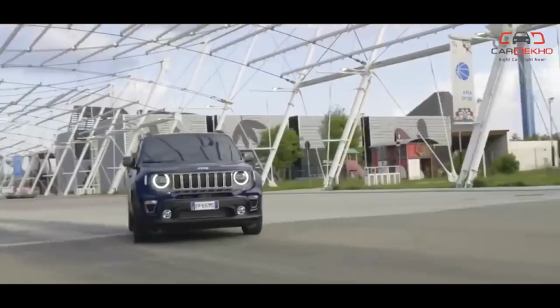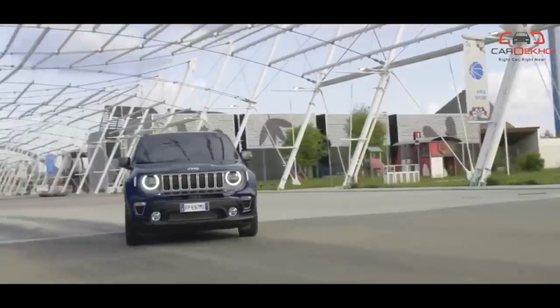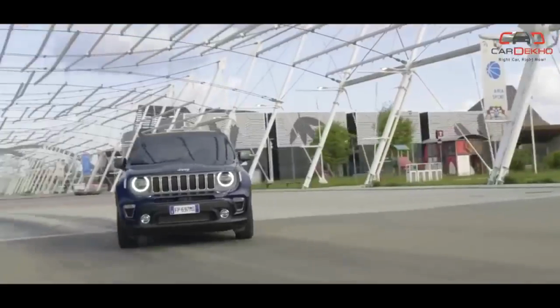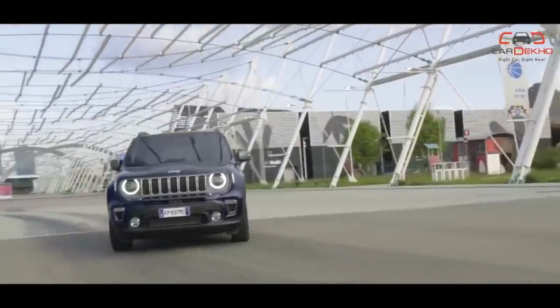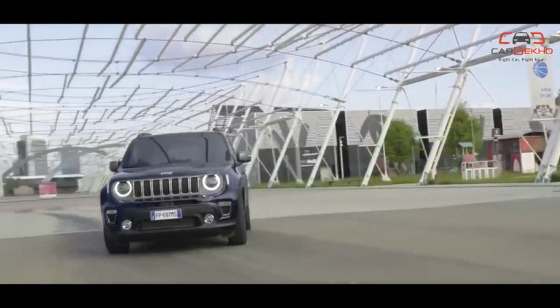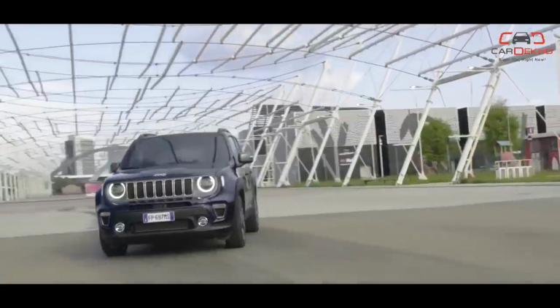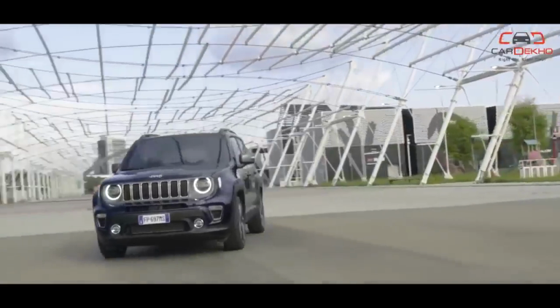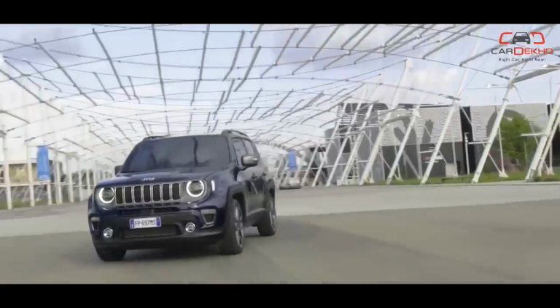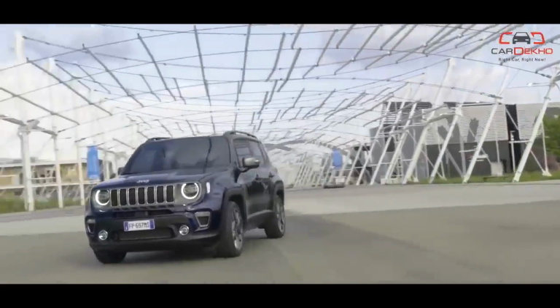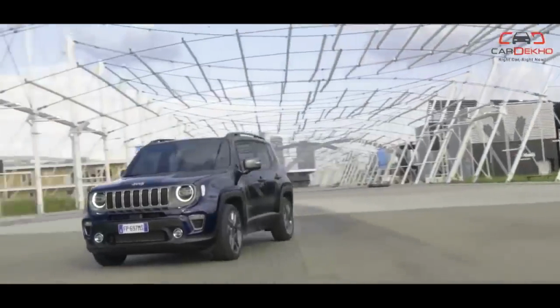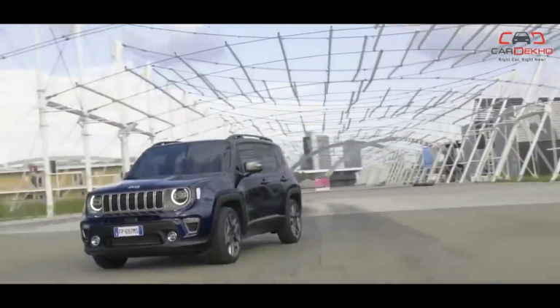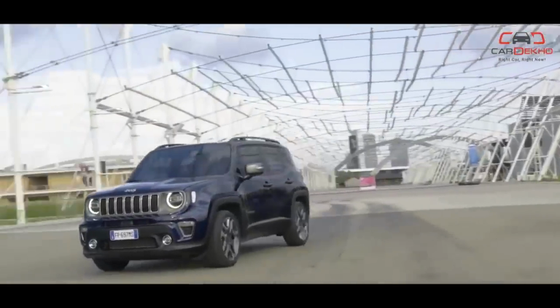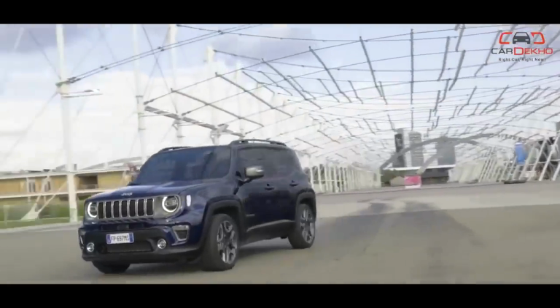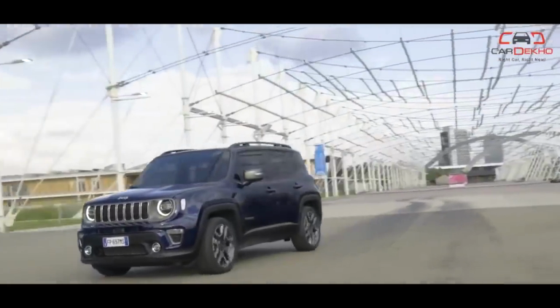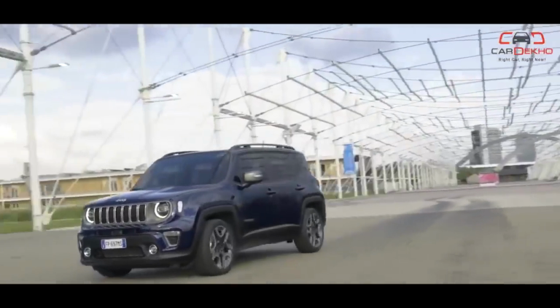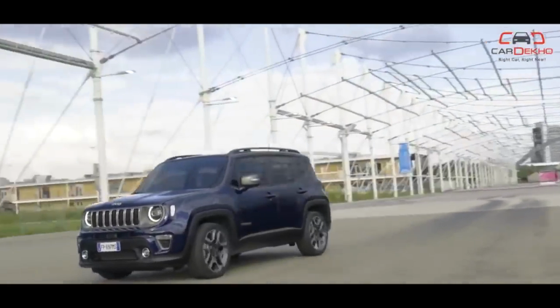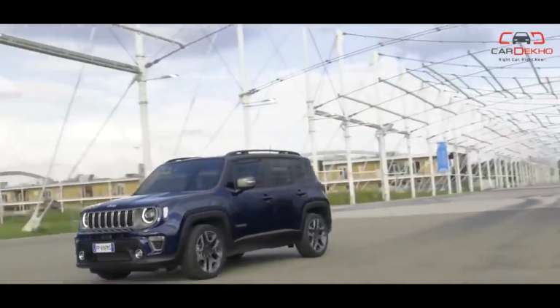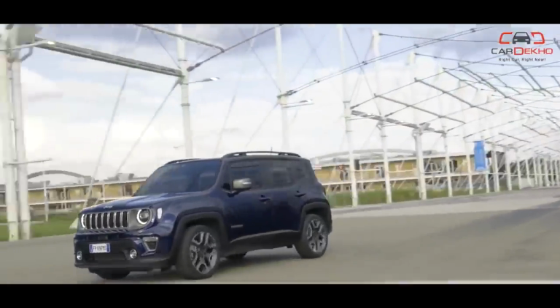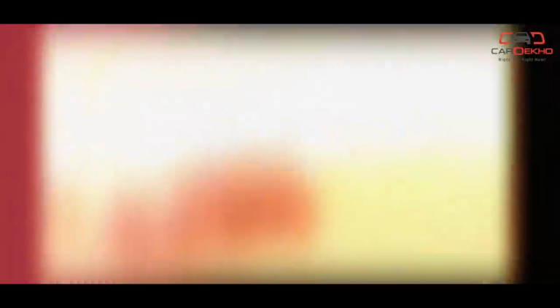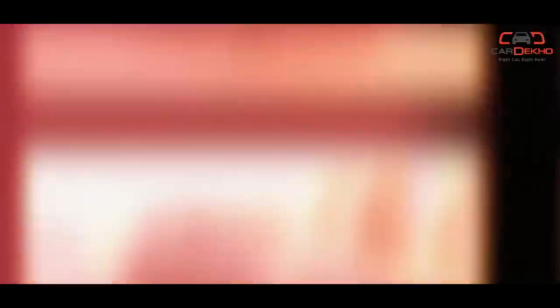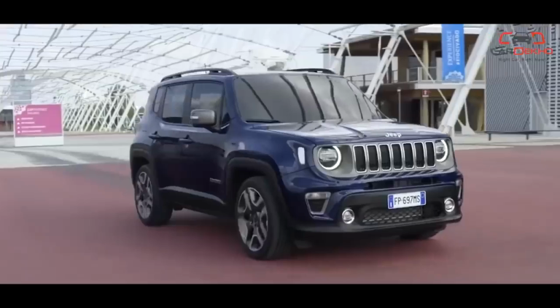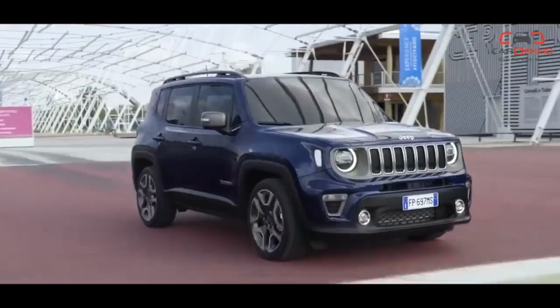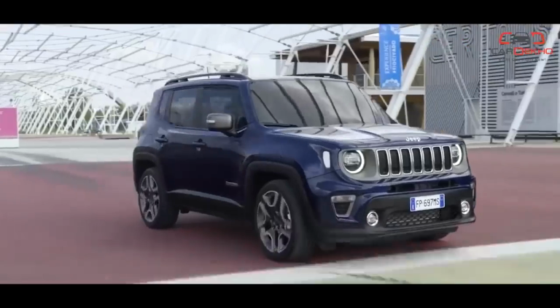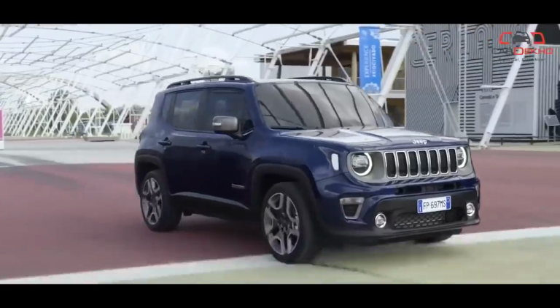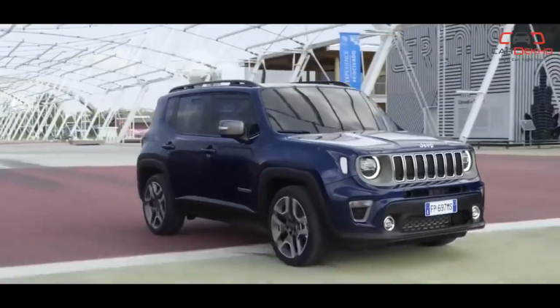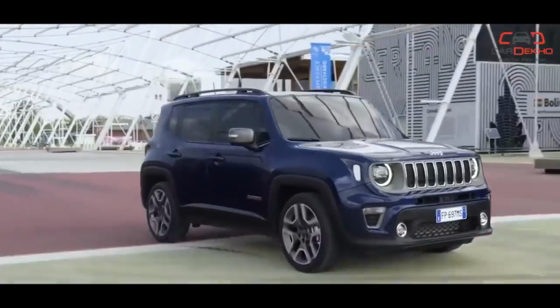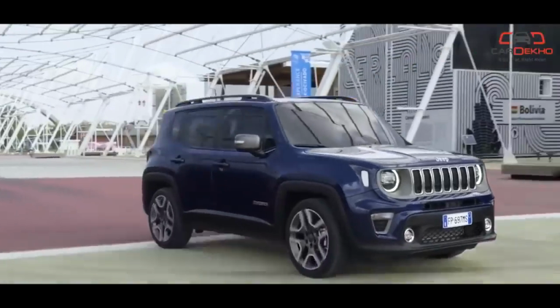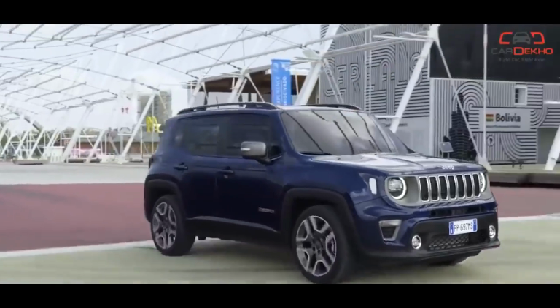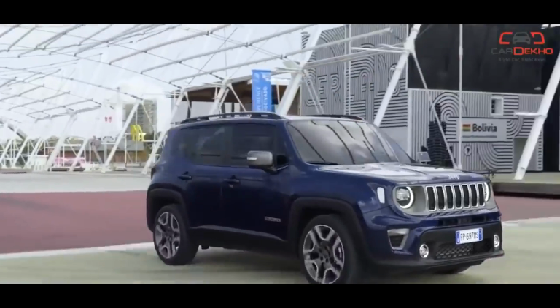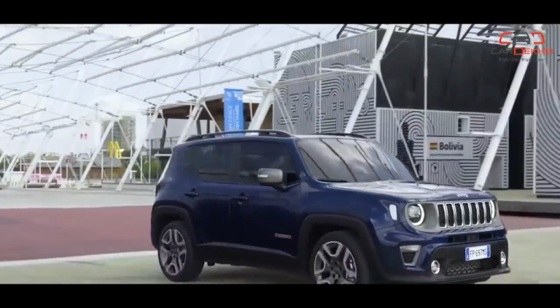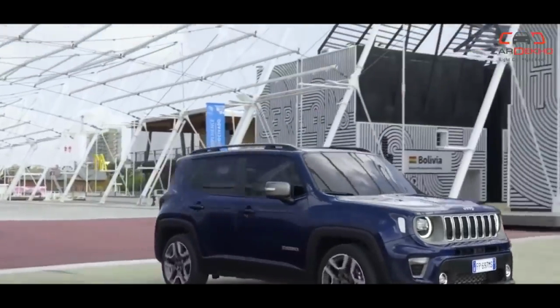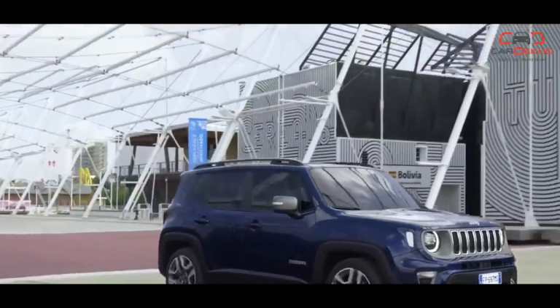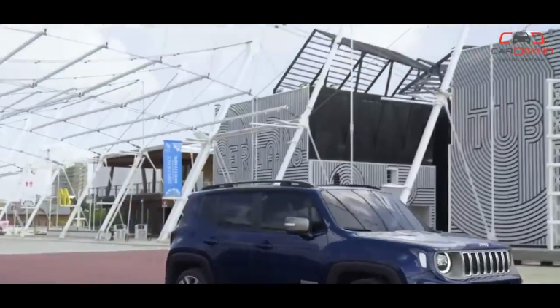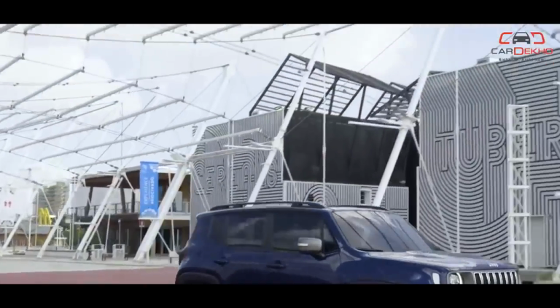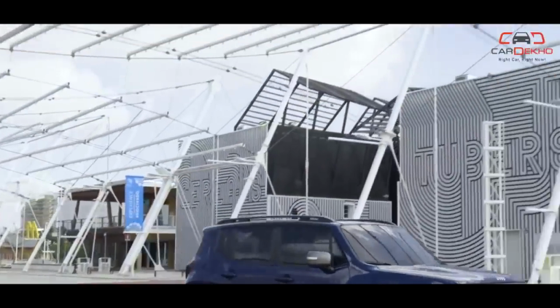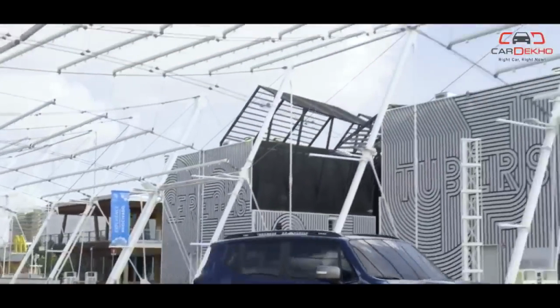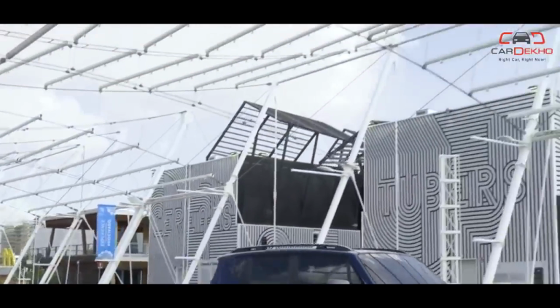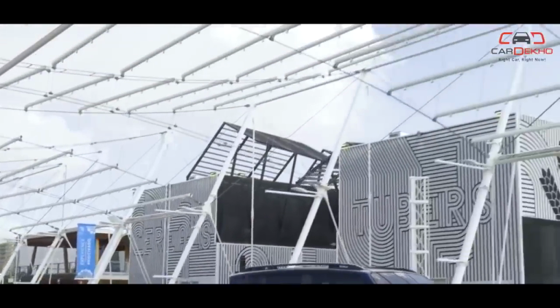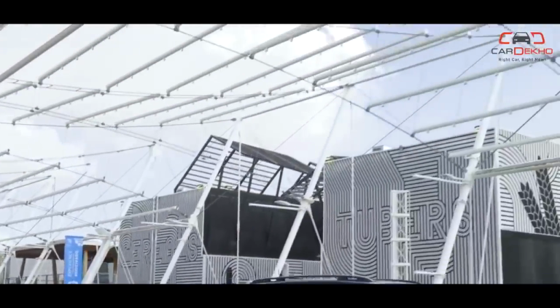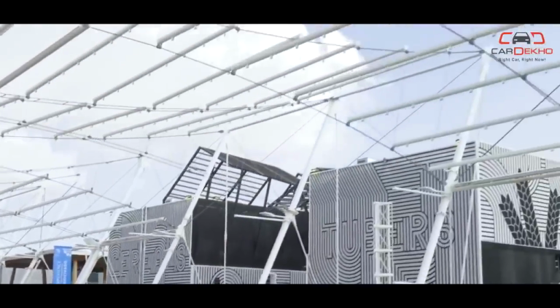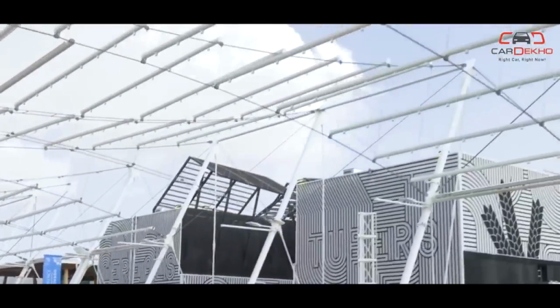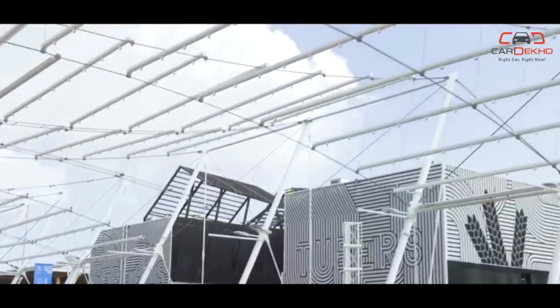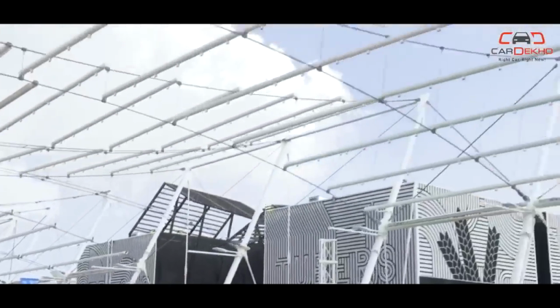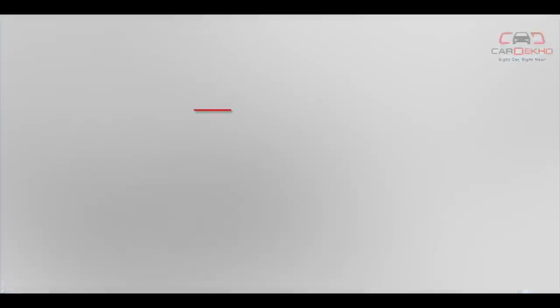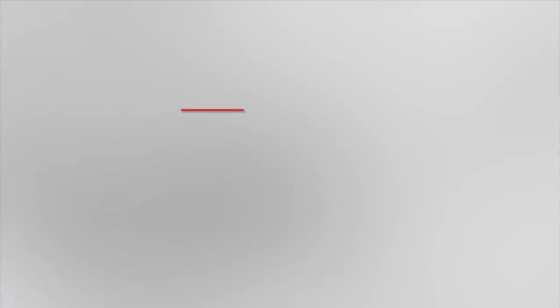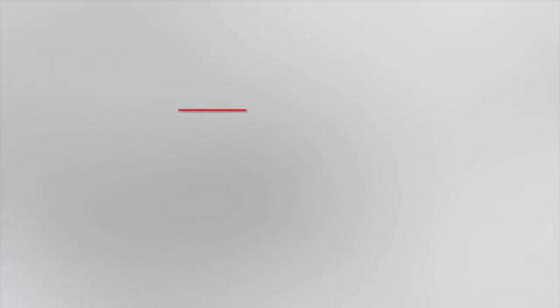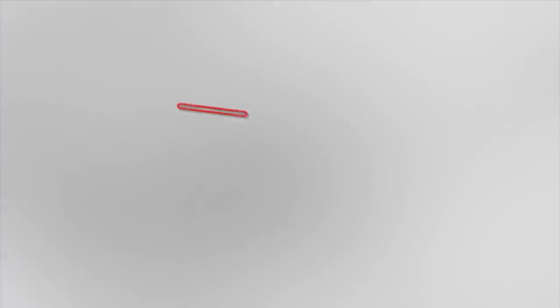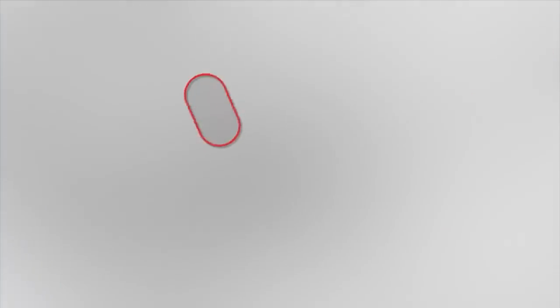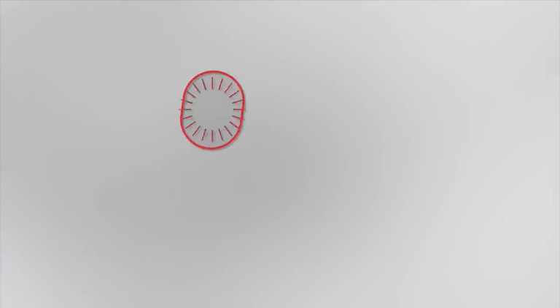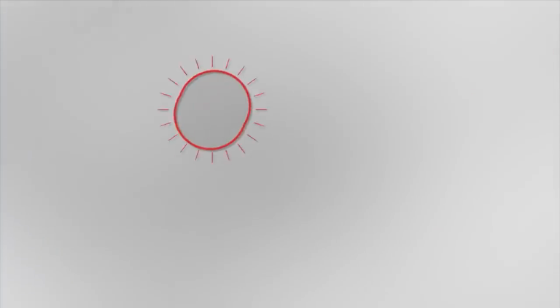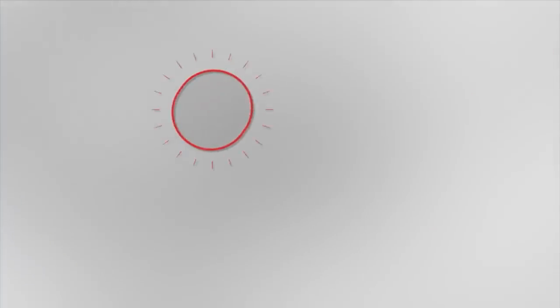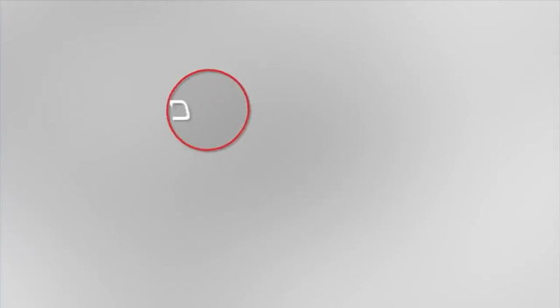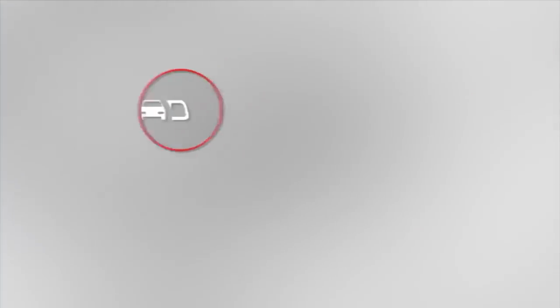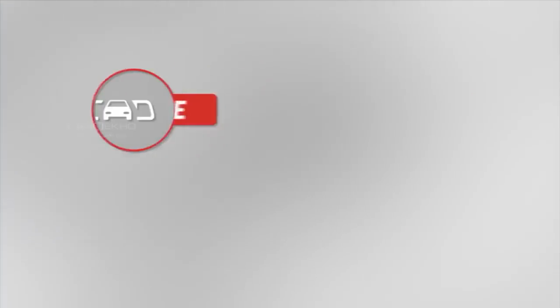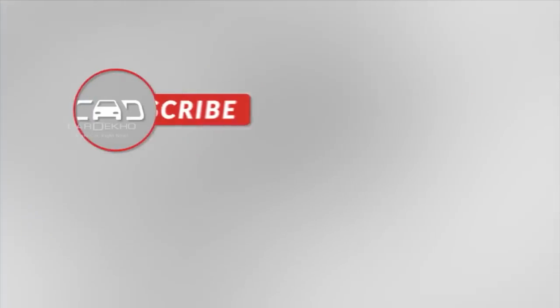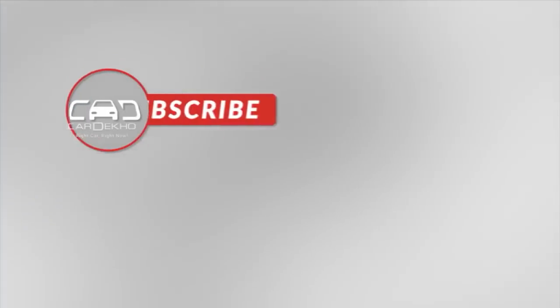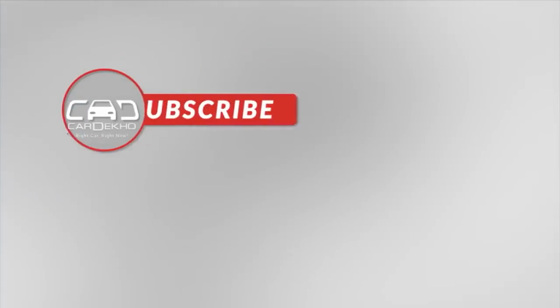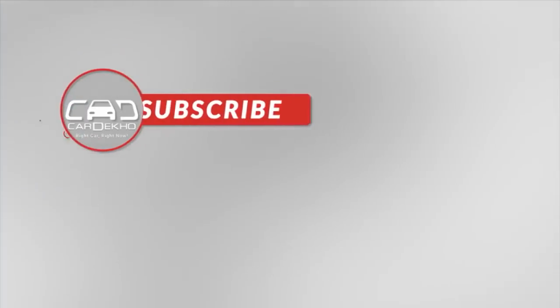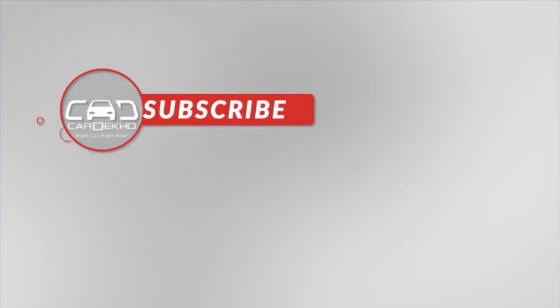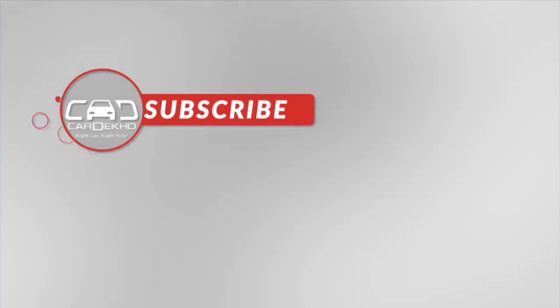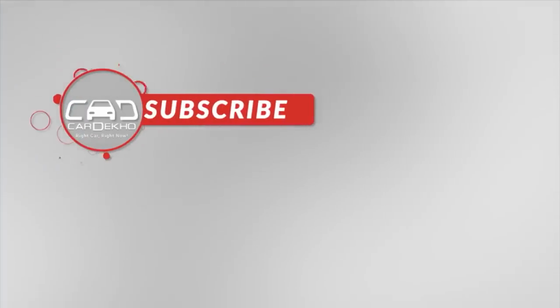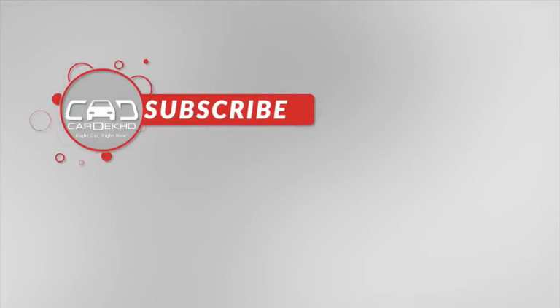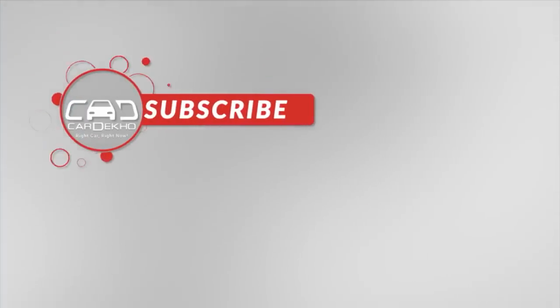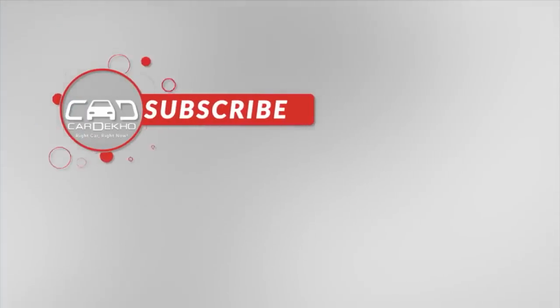So which one of these SUVs are you waiting for? Any surprises you expect apart from what's on this list? Let us know in the comments, and thank you so much for watching.